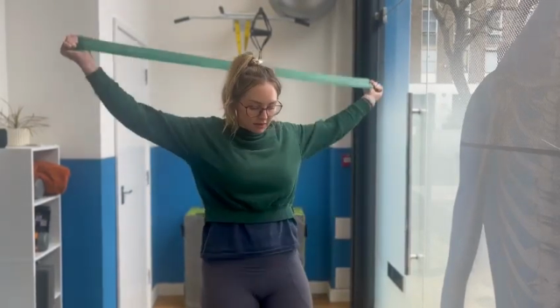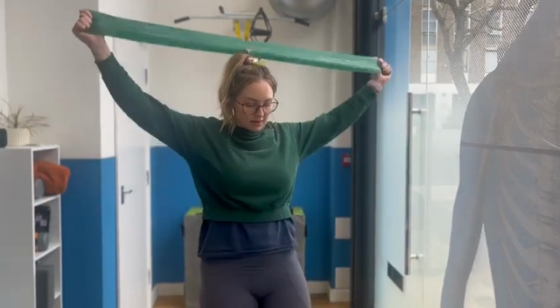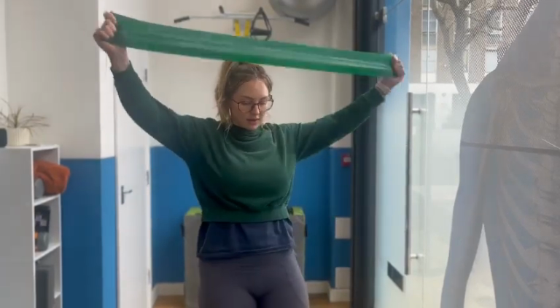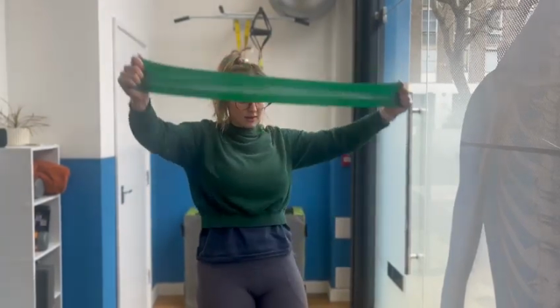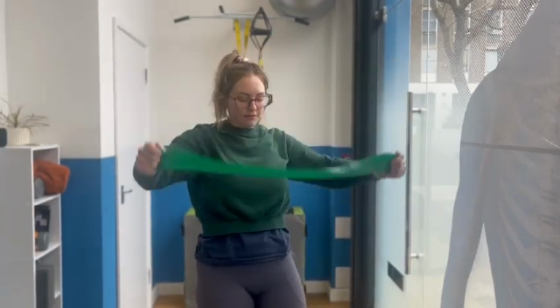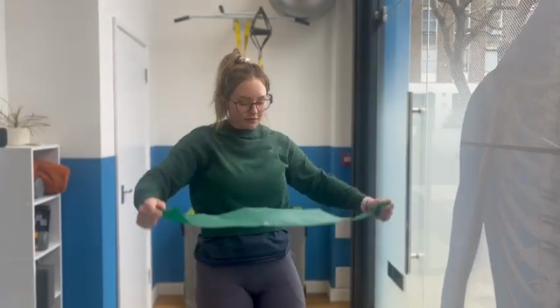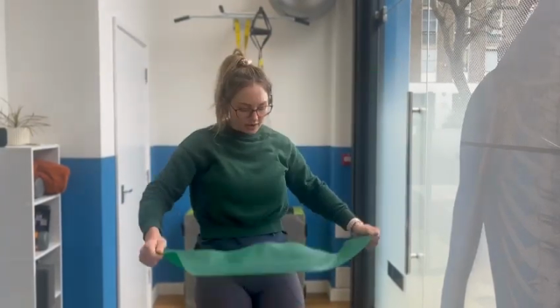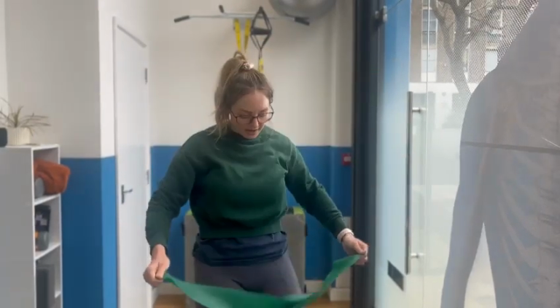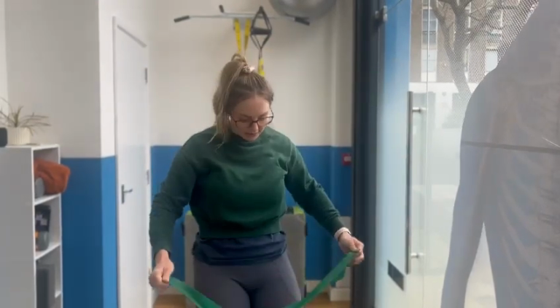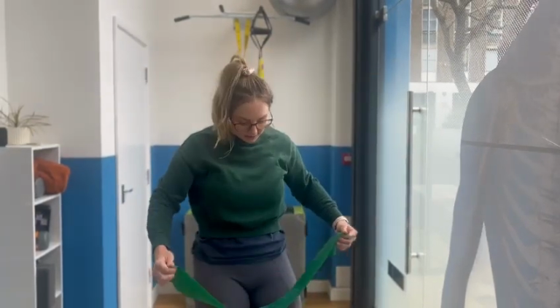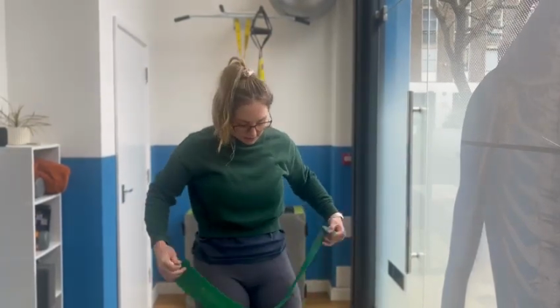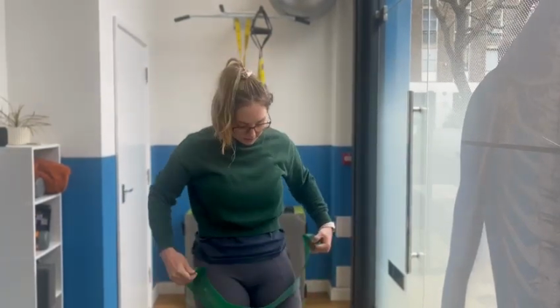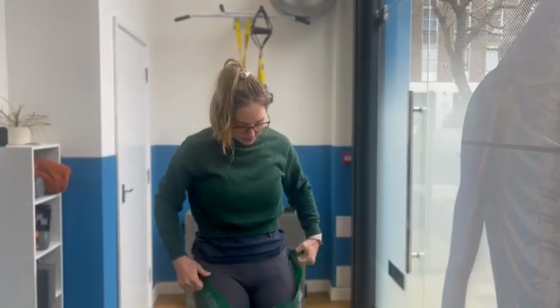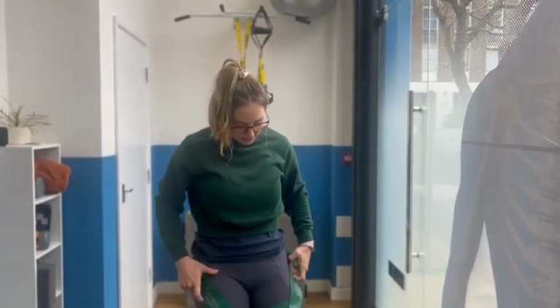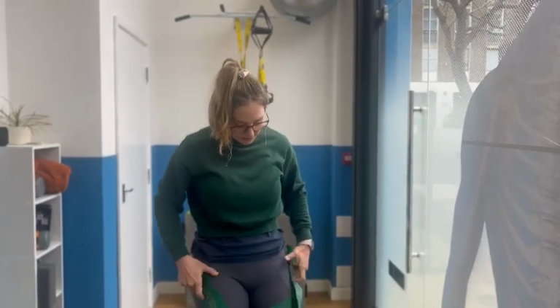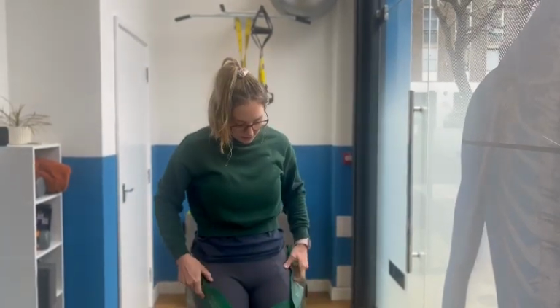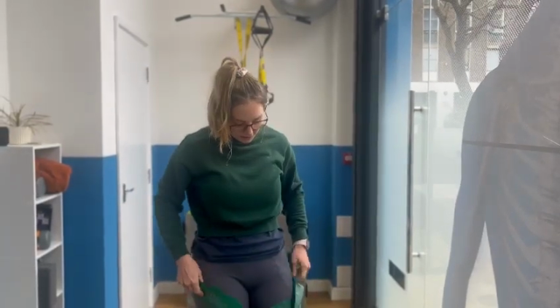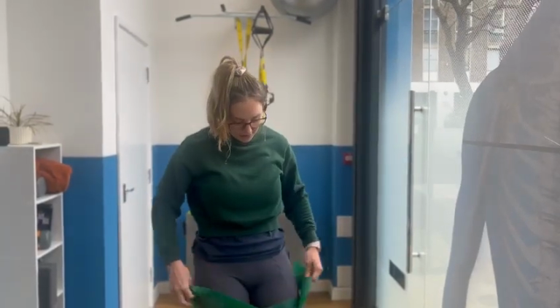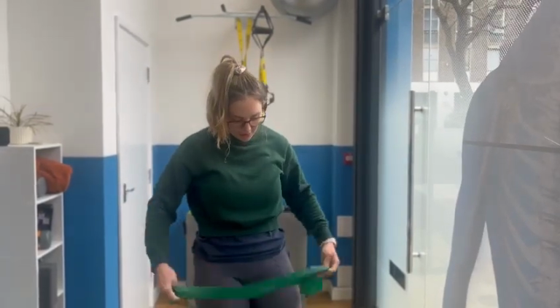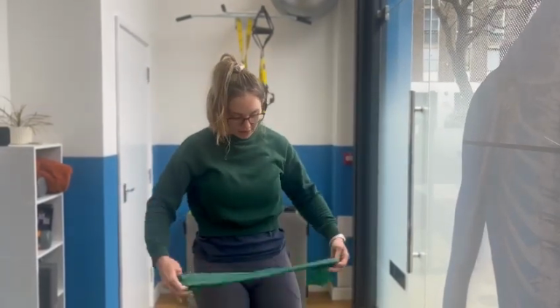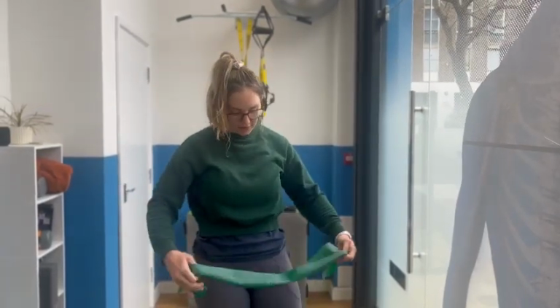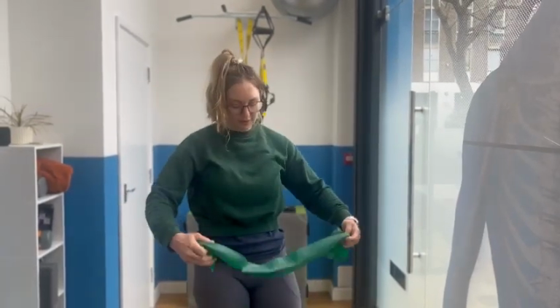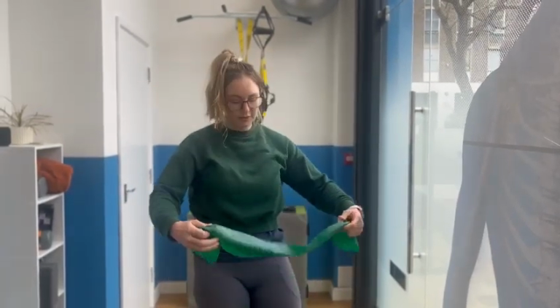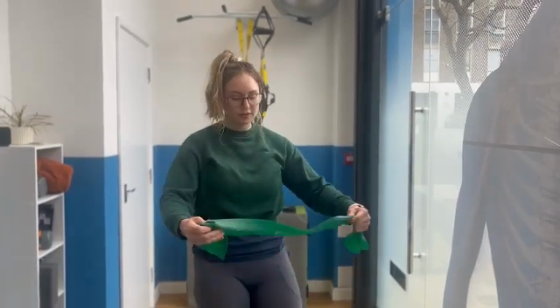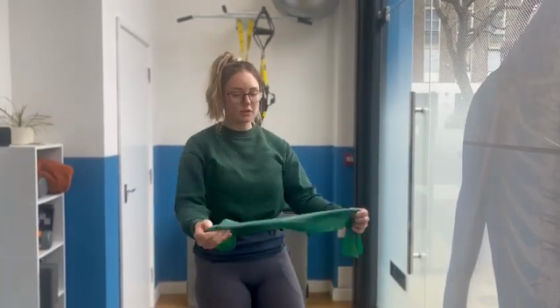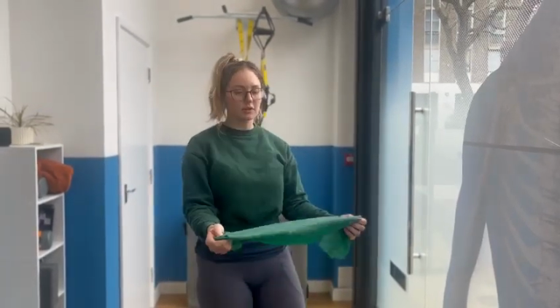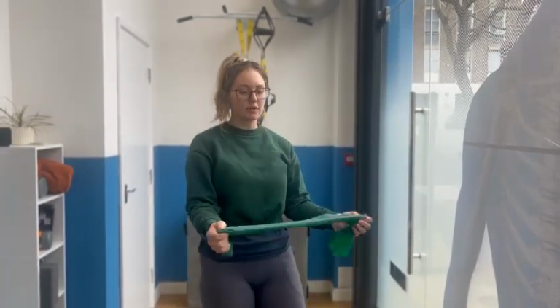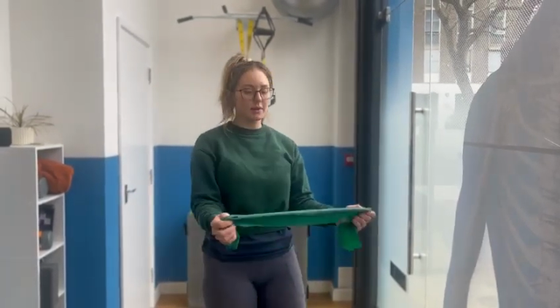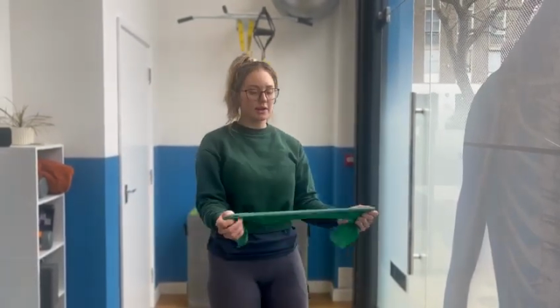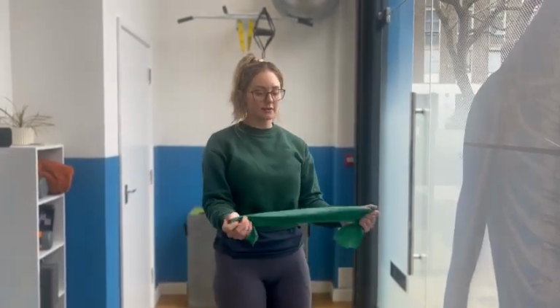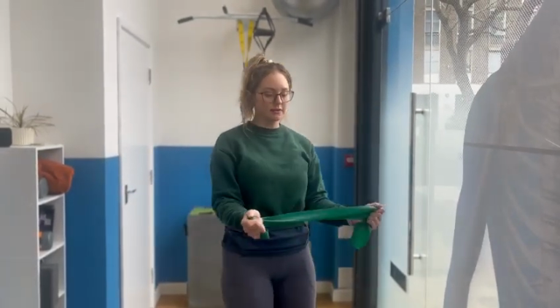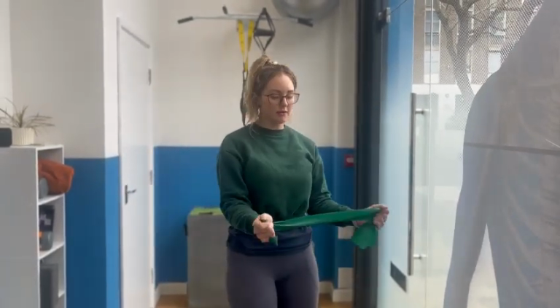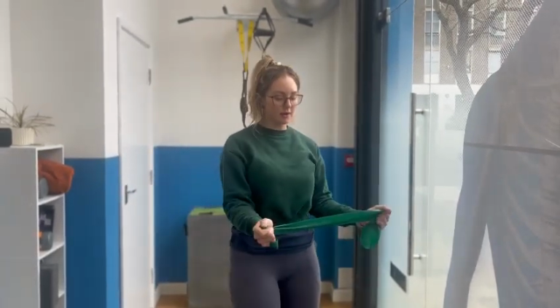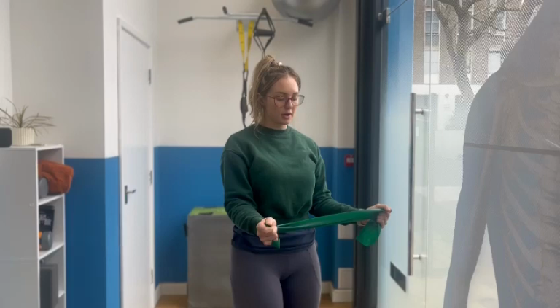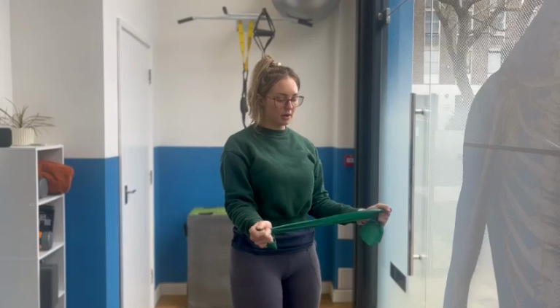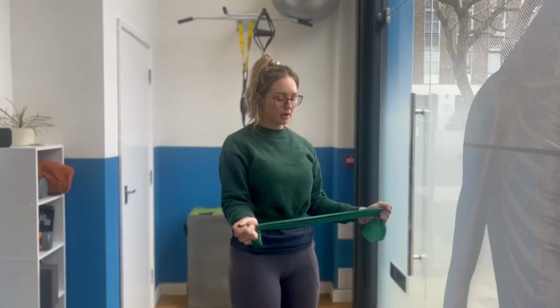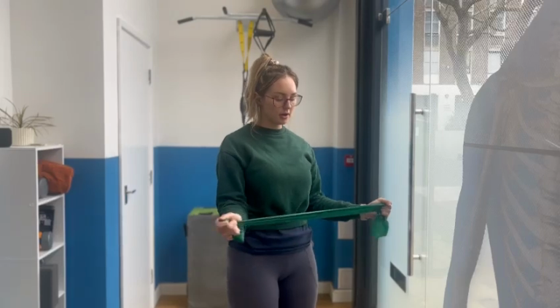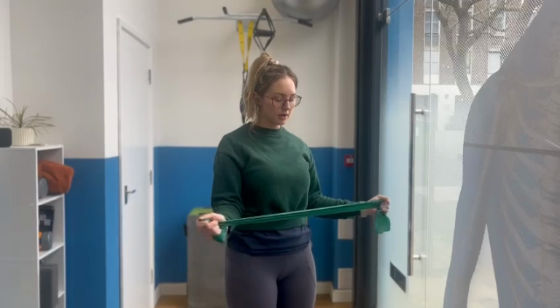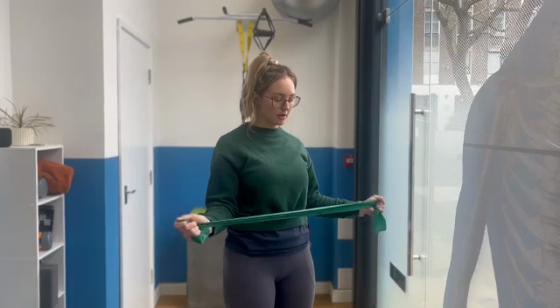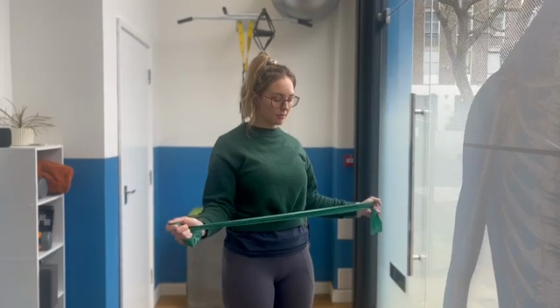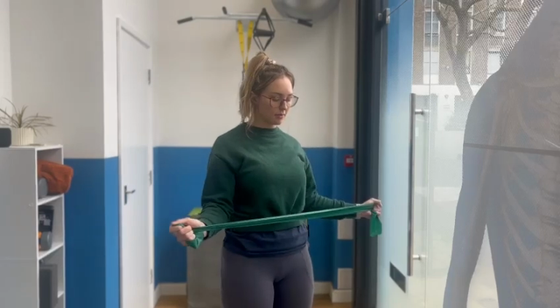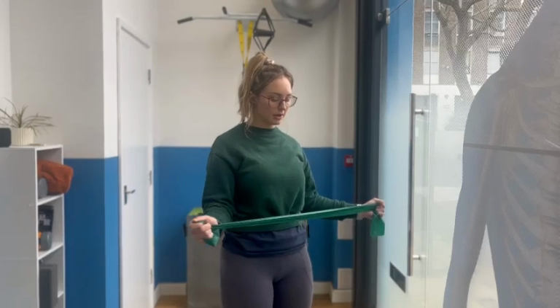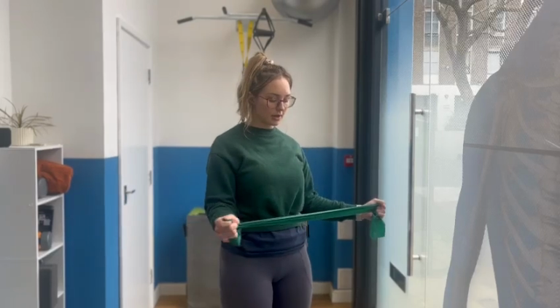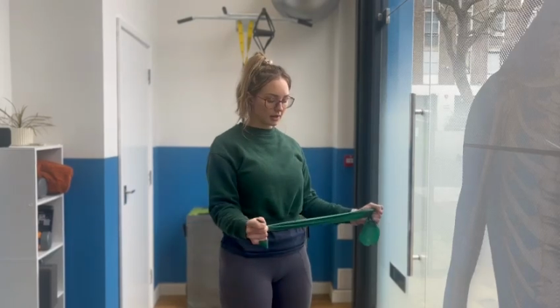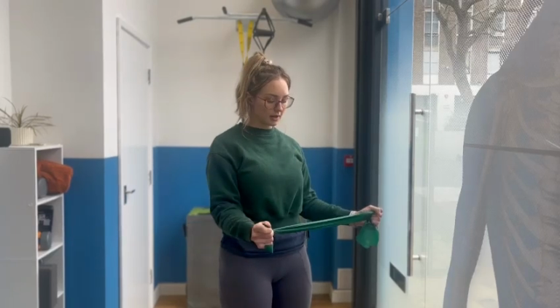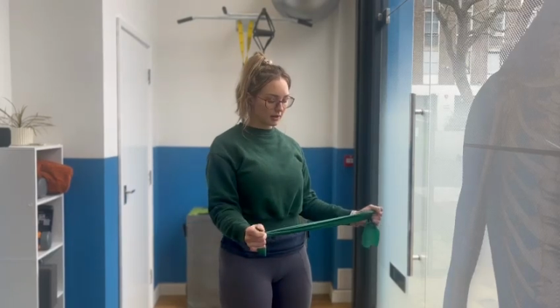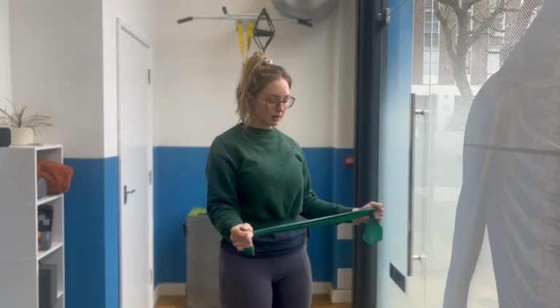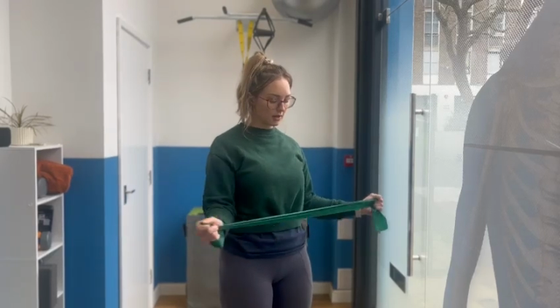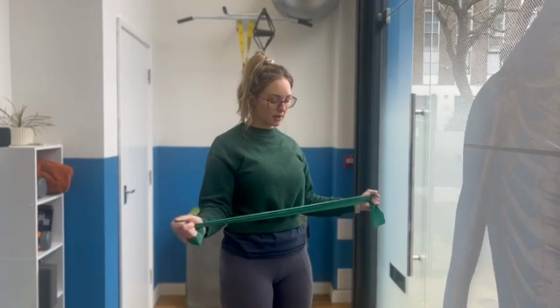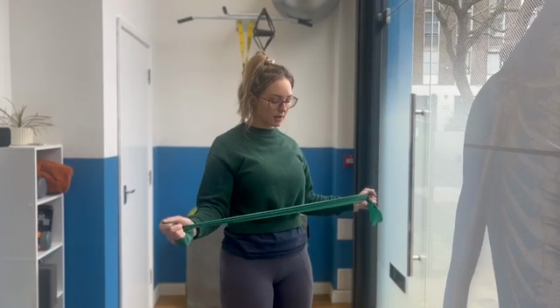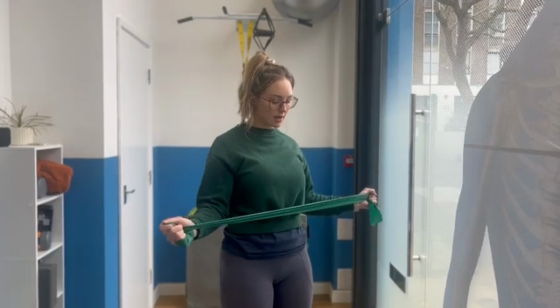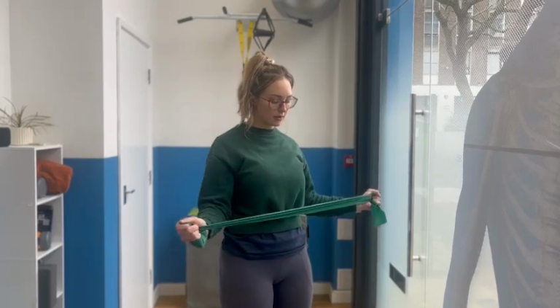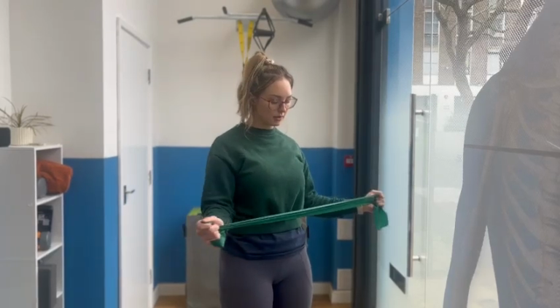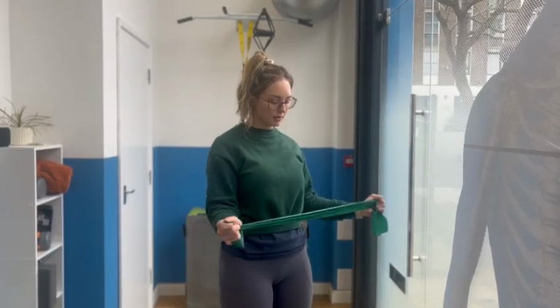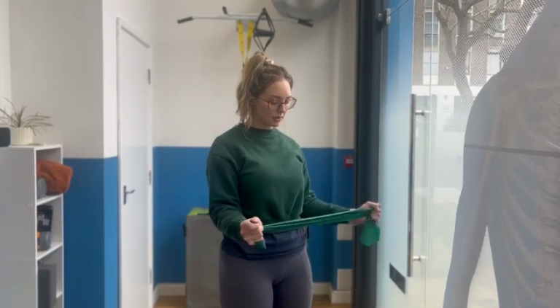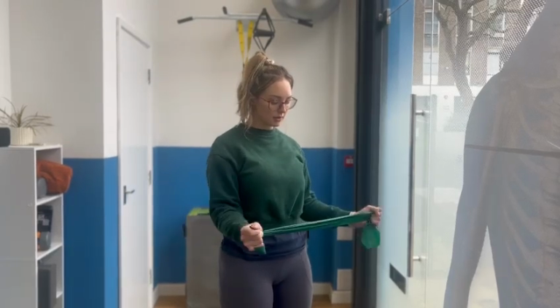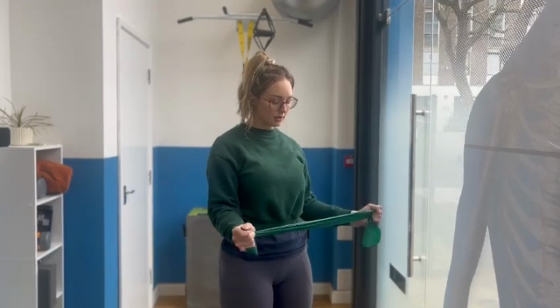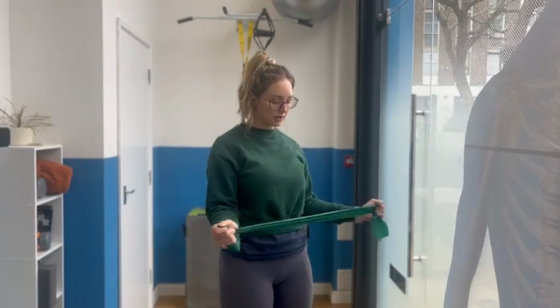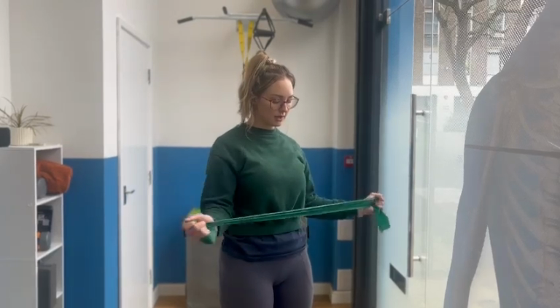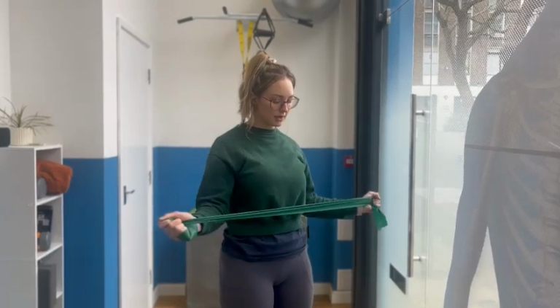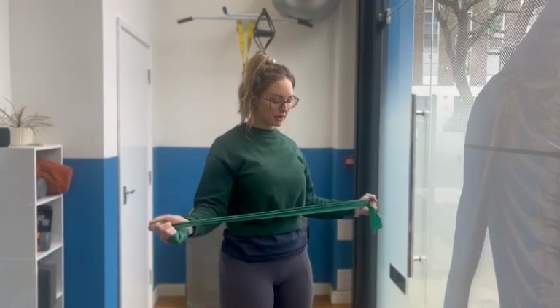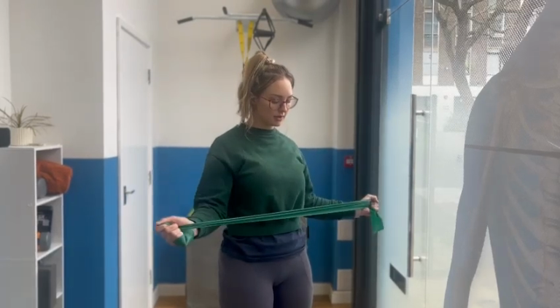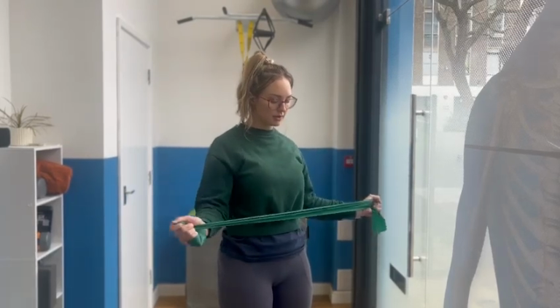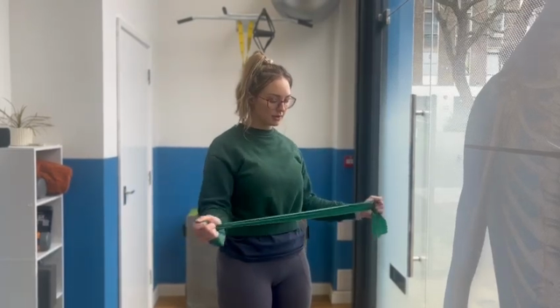And then for our external rotation, it's holding the band in front, and pulling out, like this.